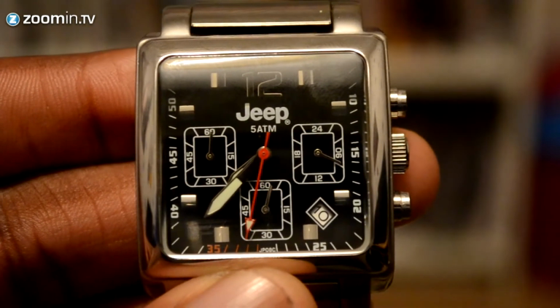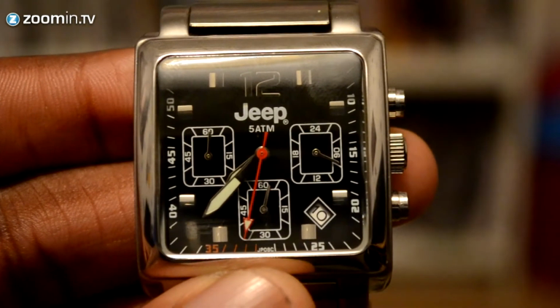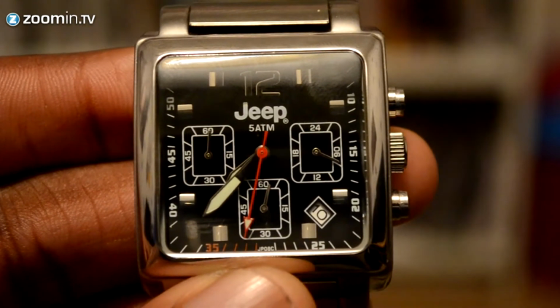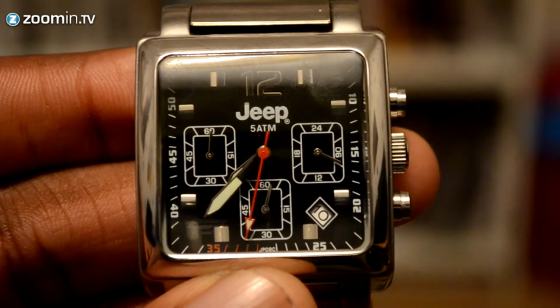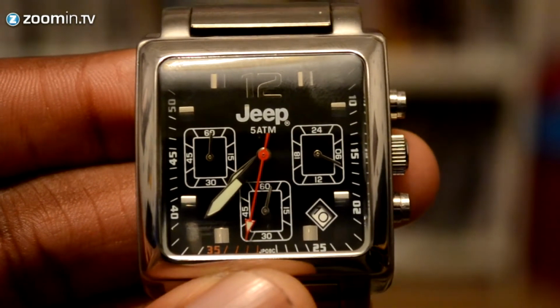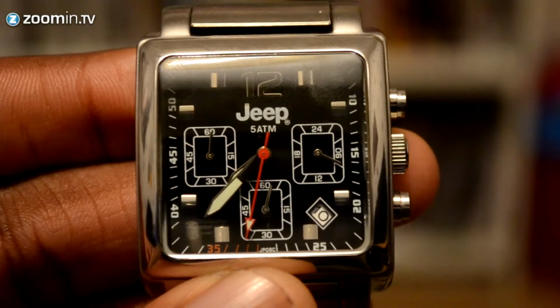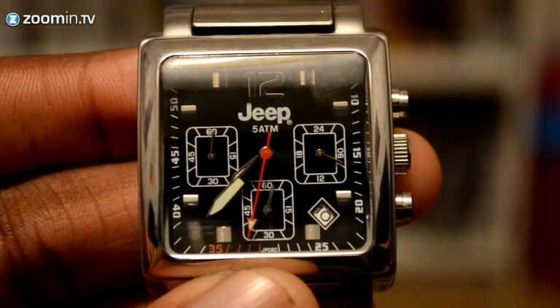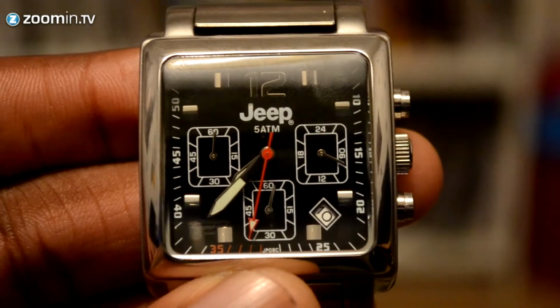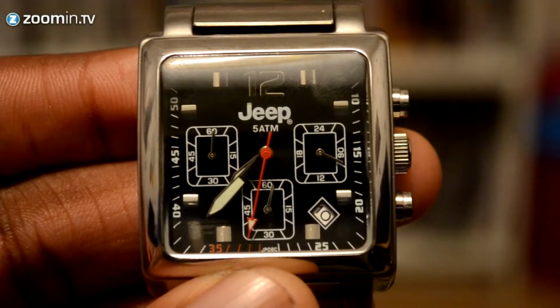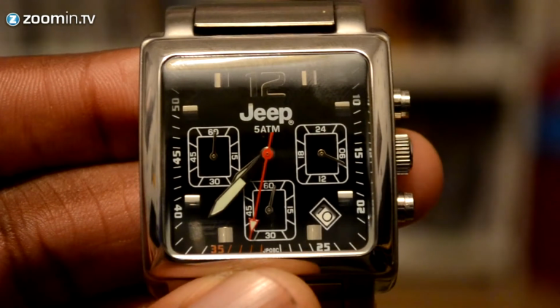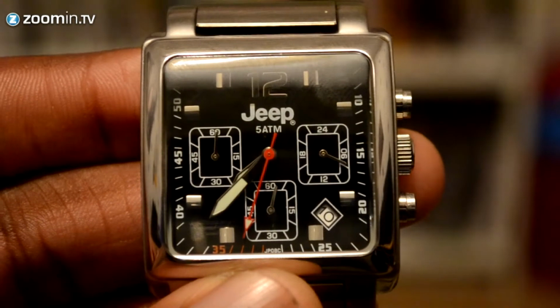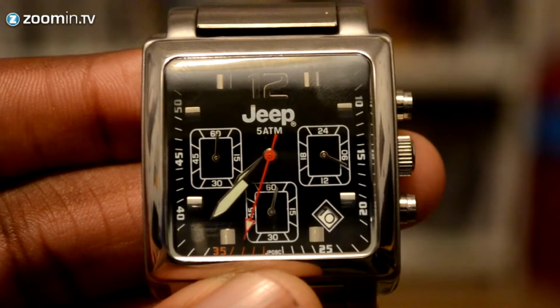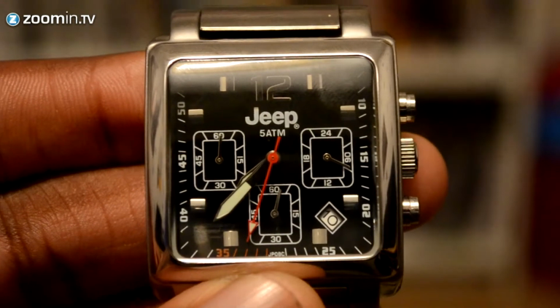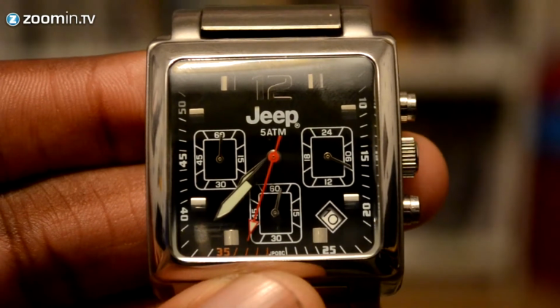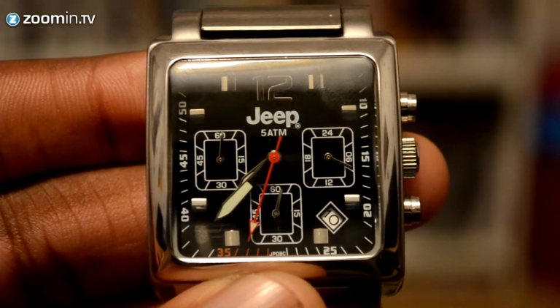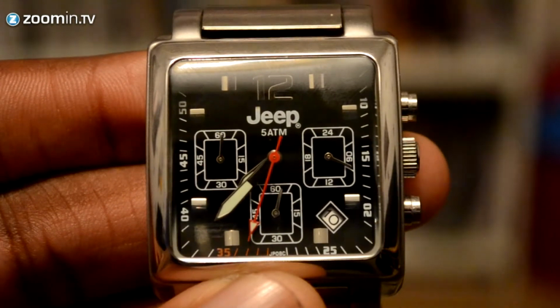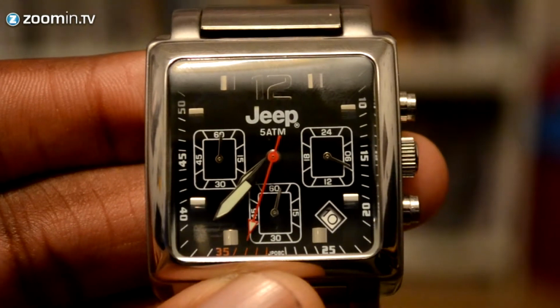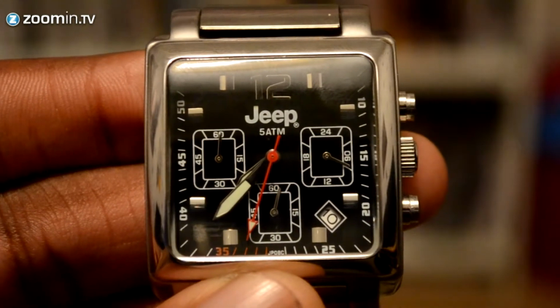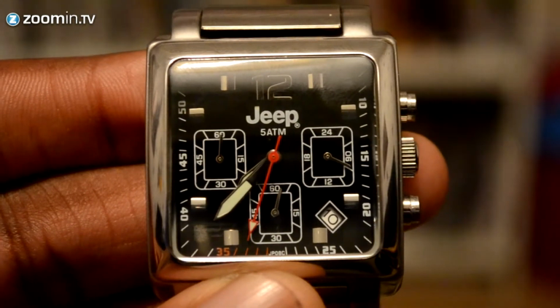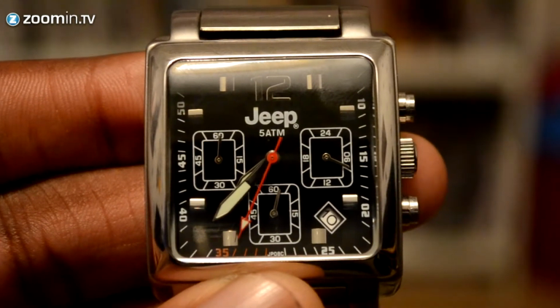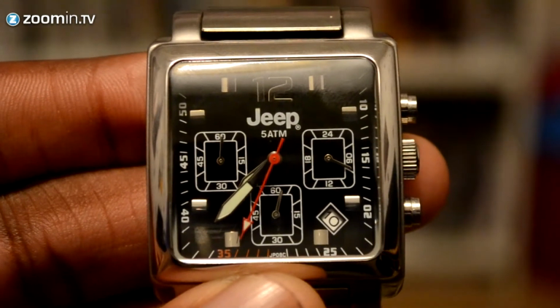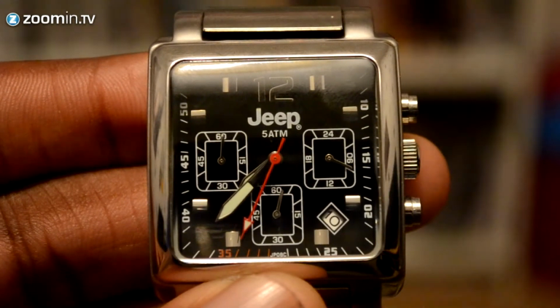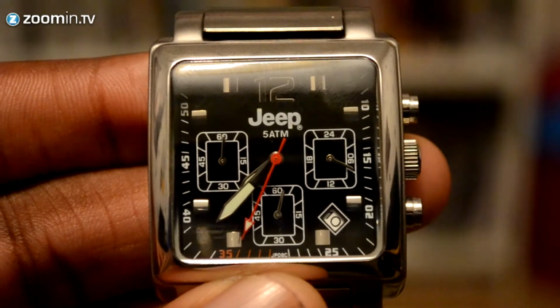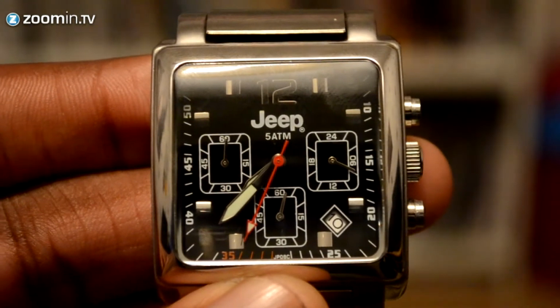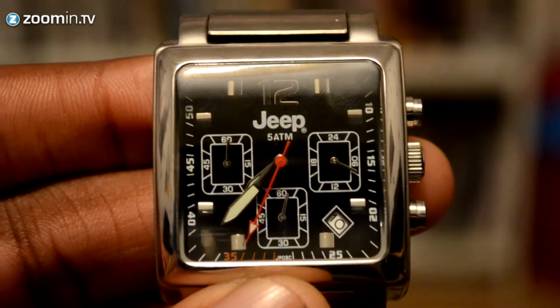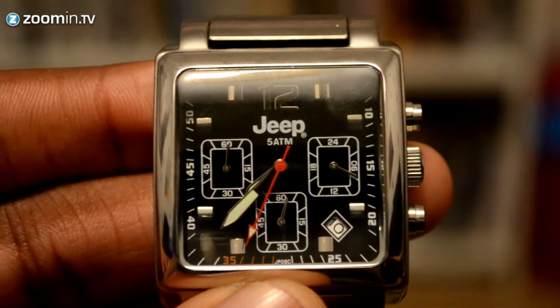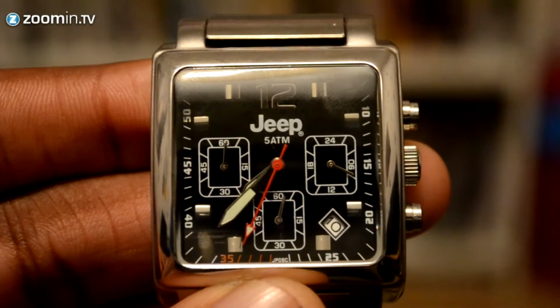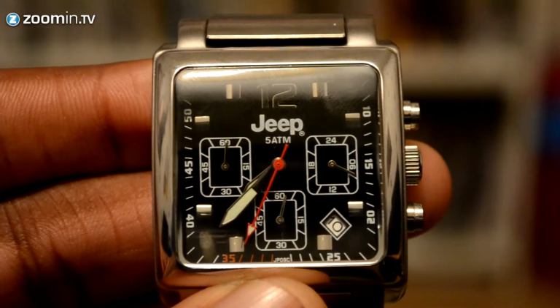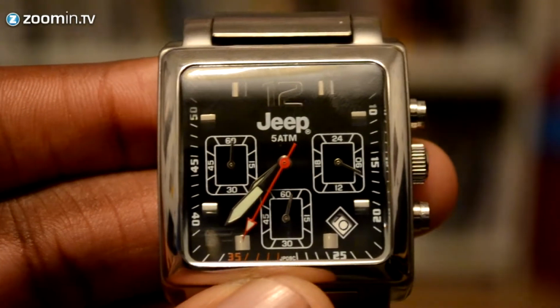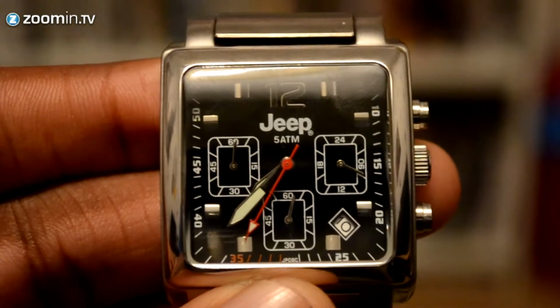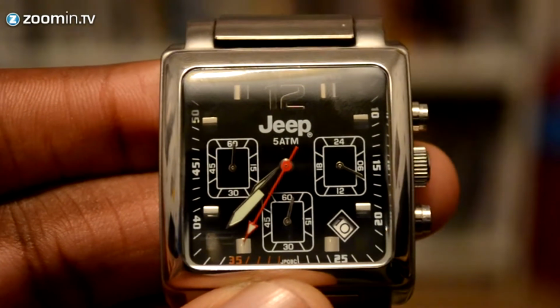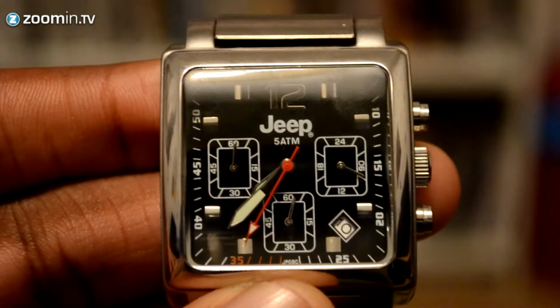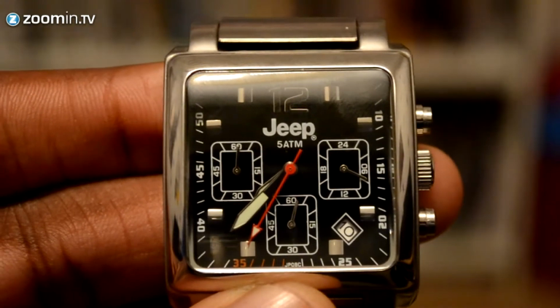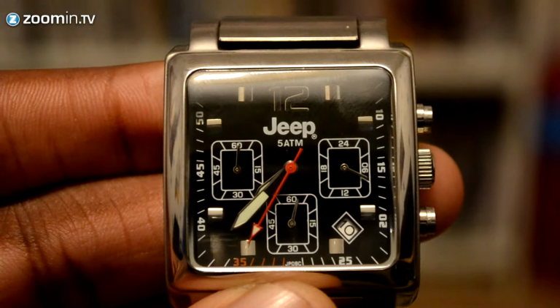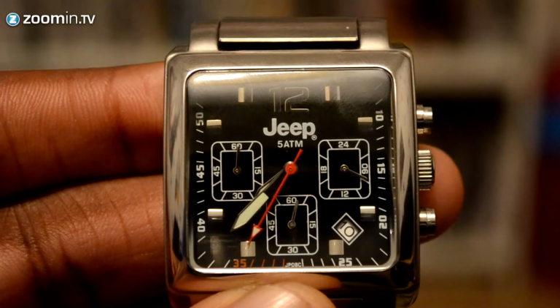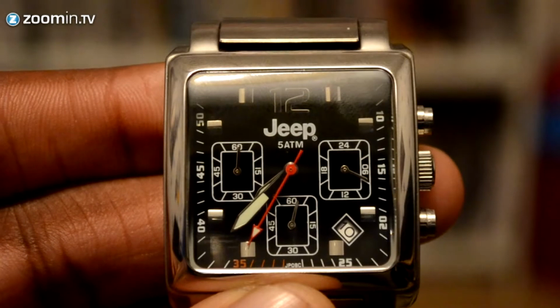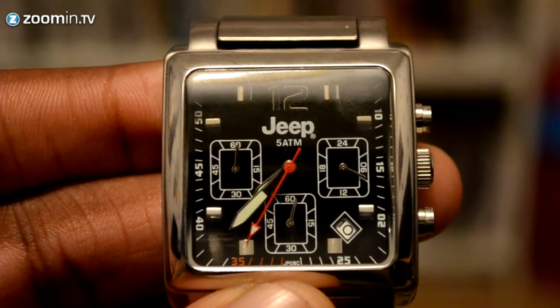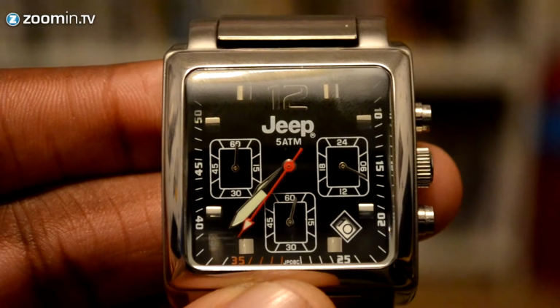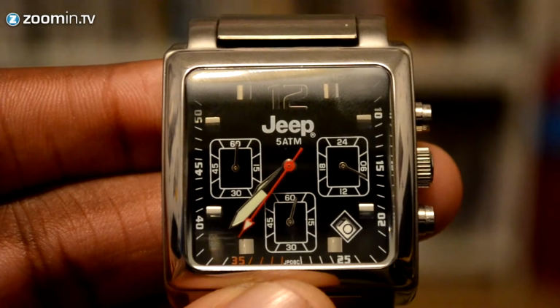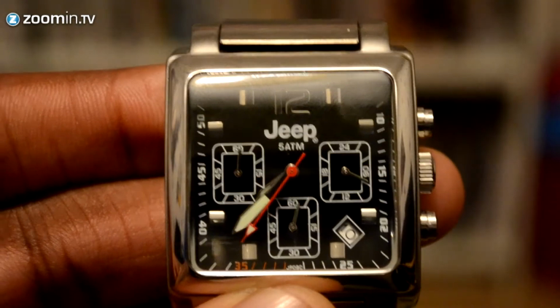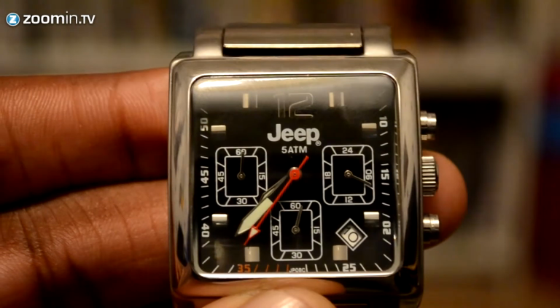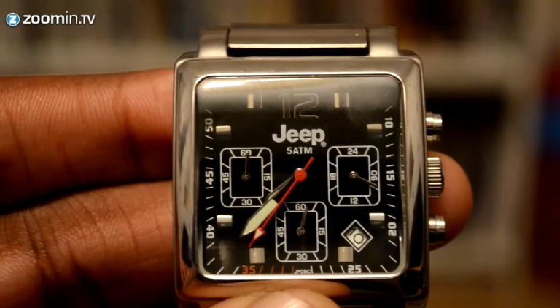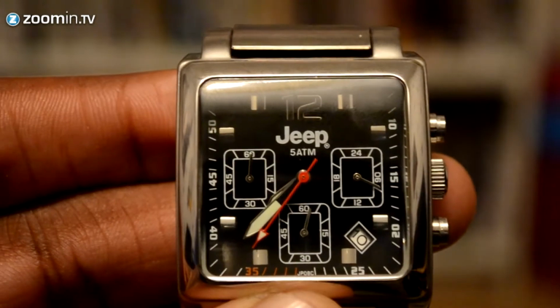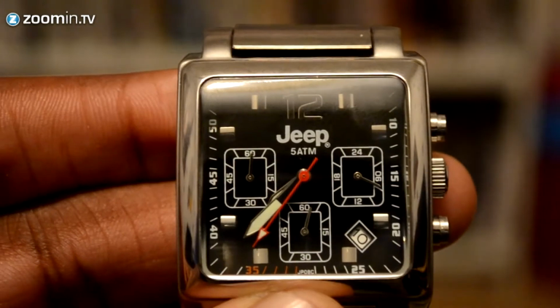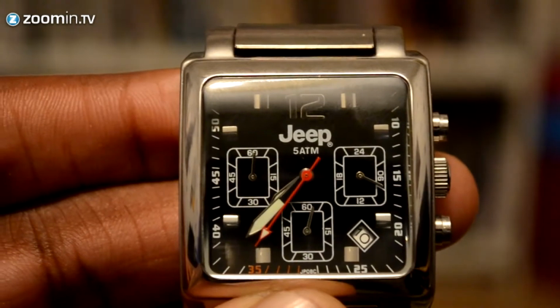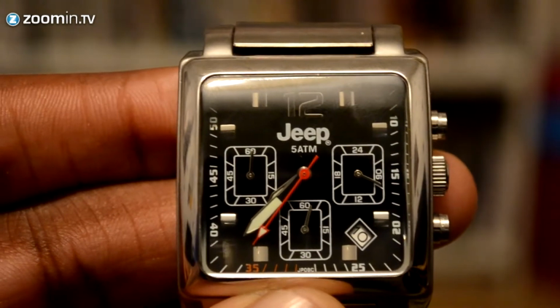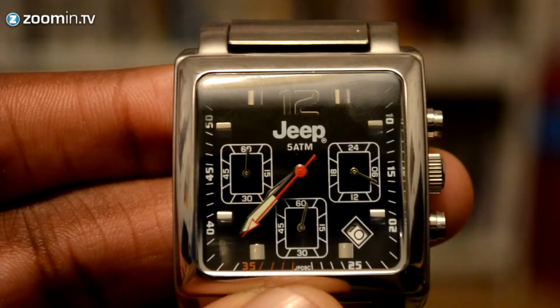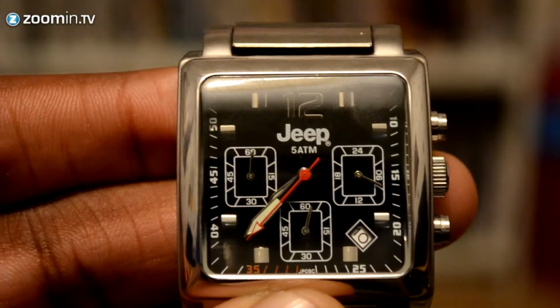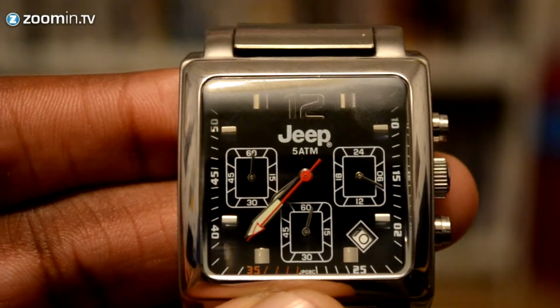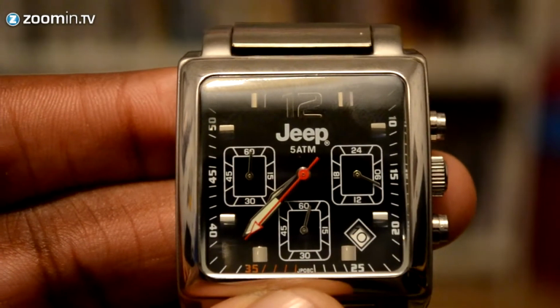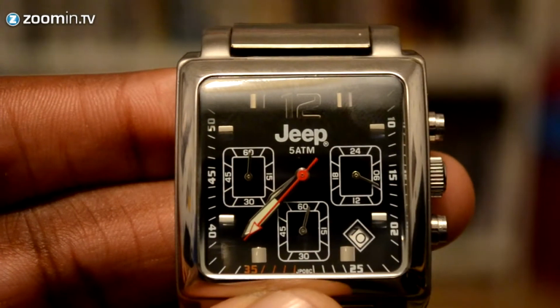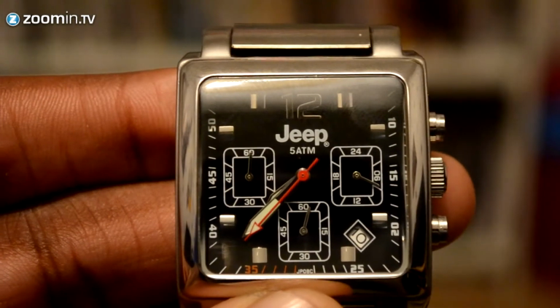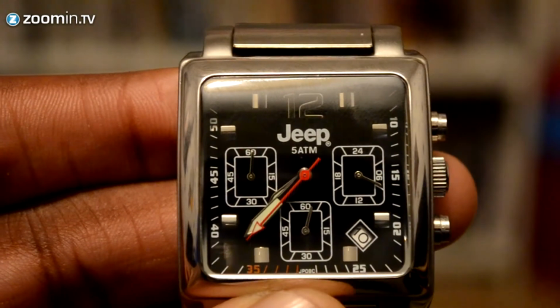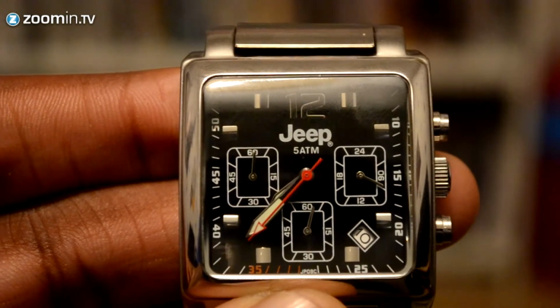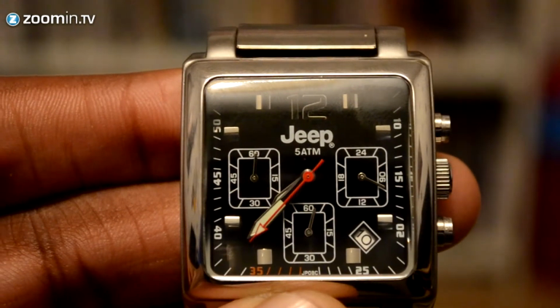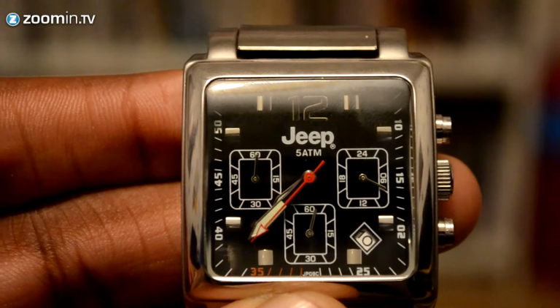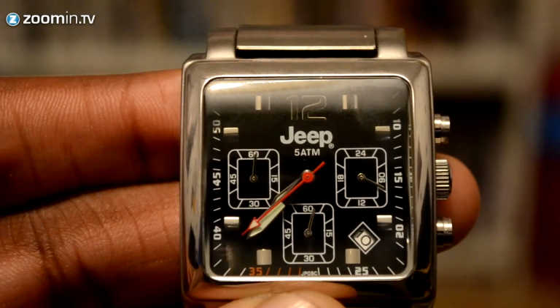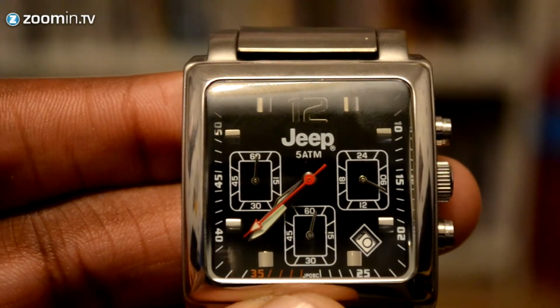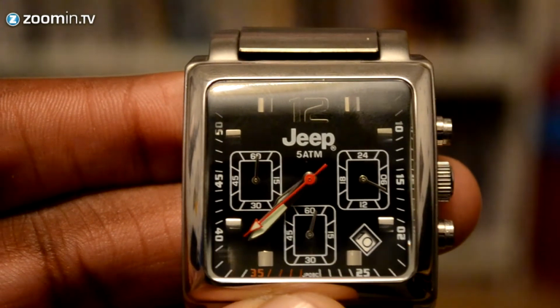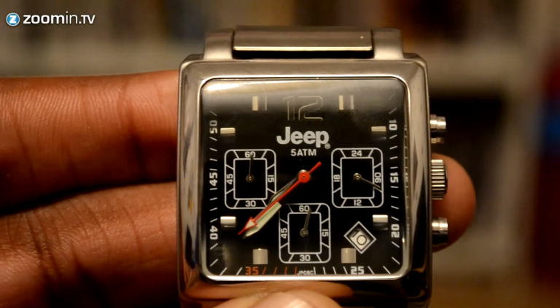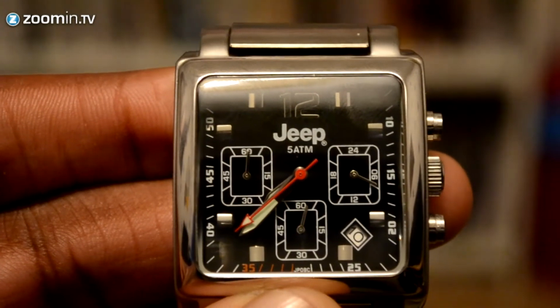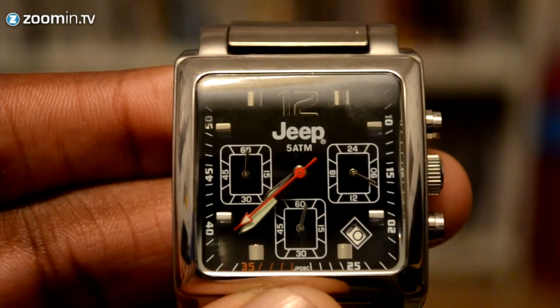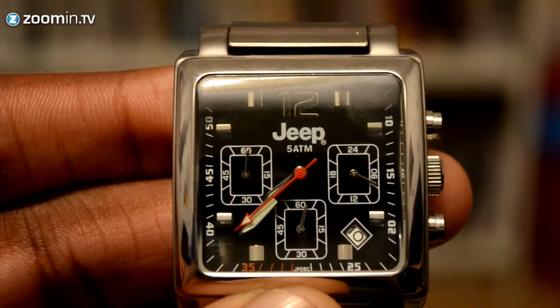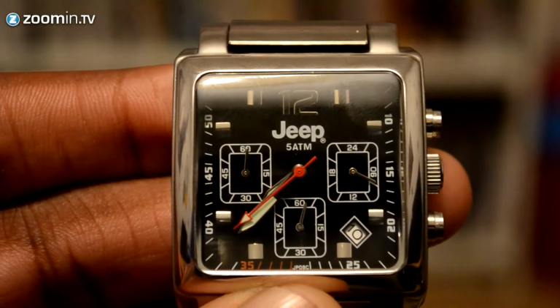Anyway guys, this has been a very short review and unboxing of the Jeep watch. Thank you for watching, take care, and I'll see you in the next video. Bye for now, hope to see you soon!